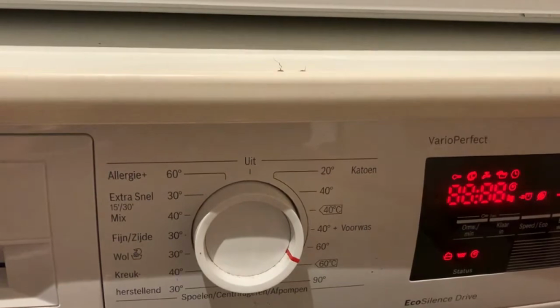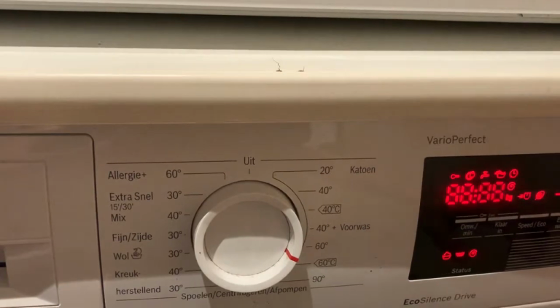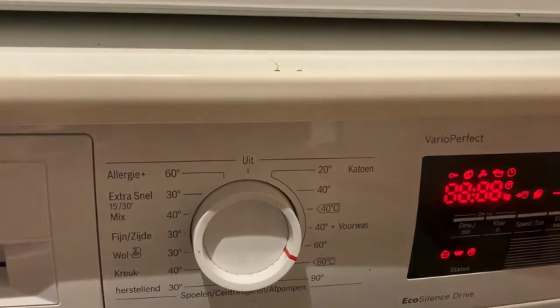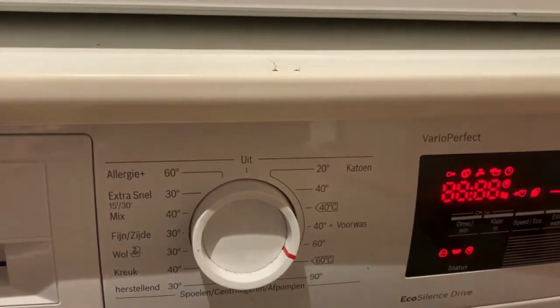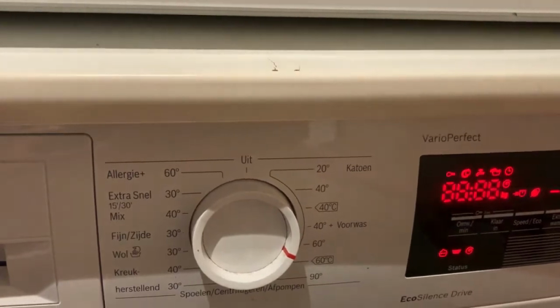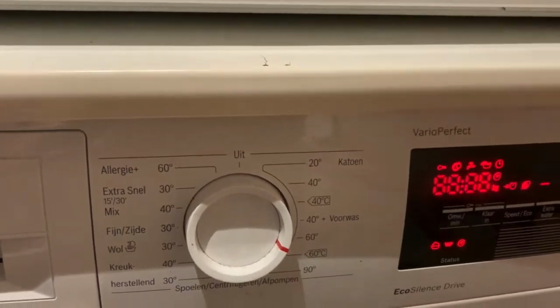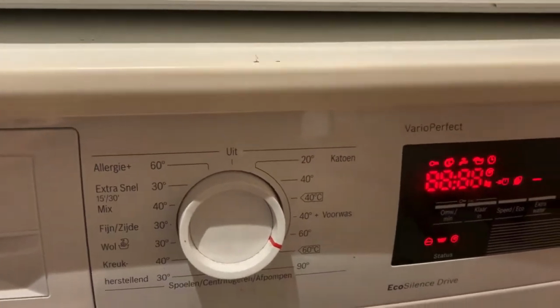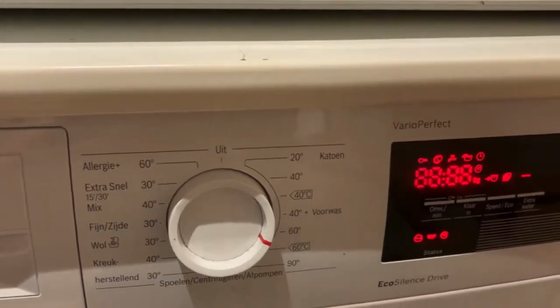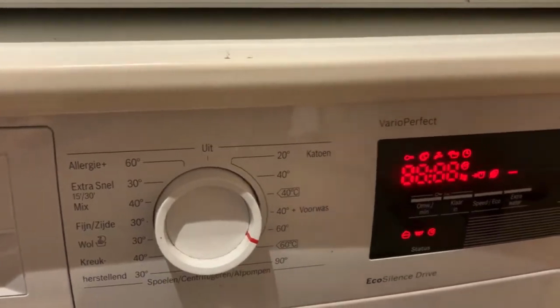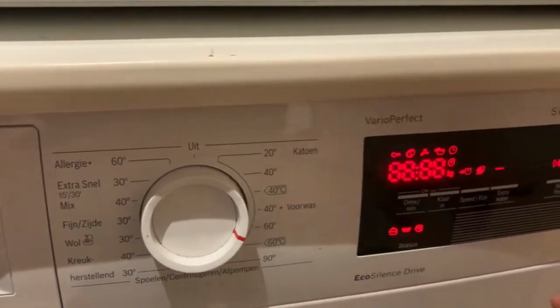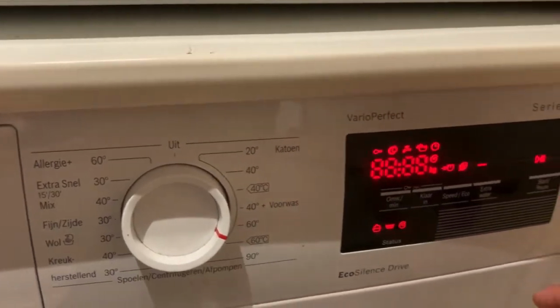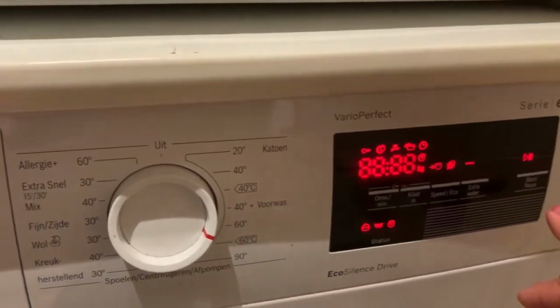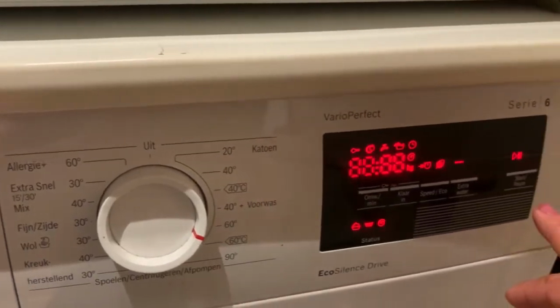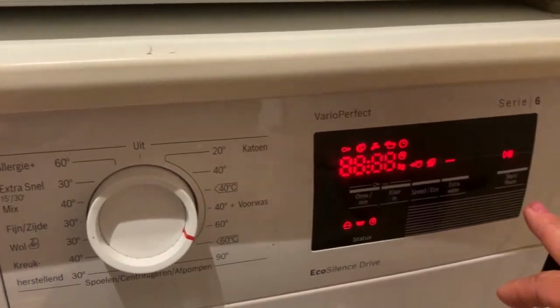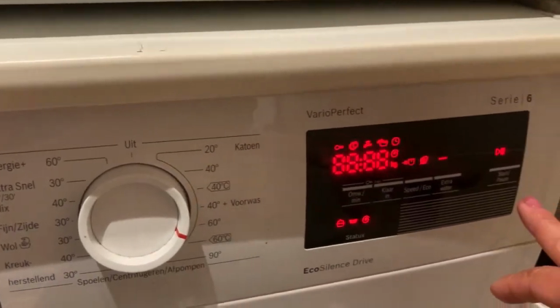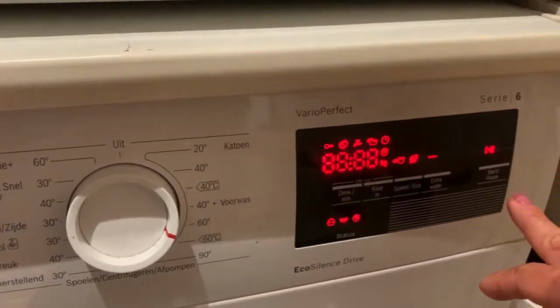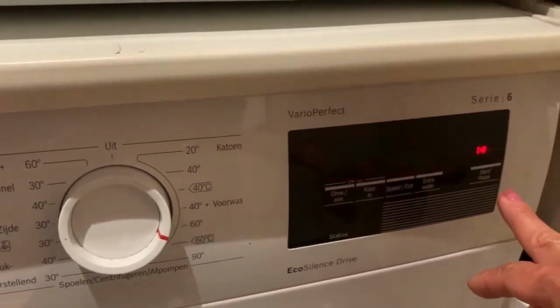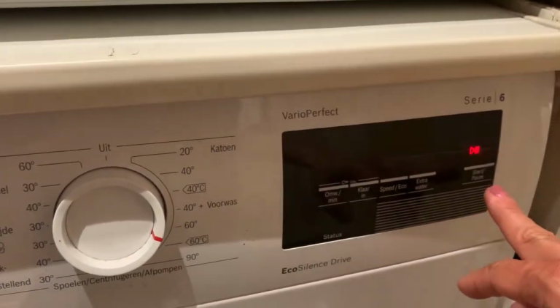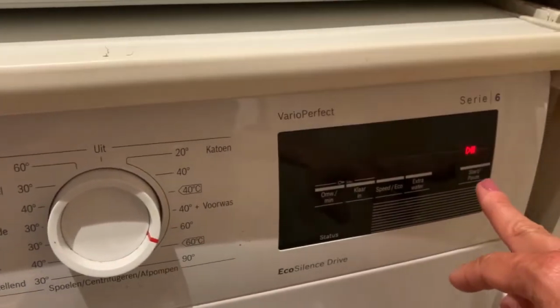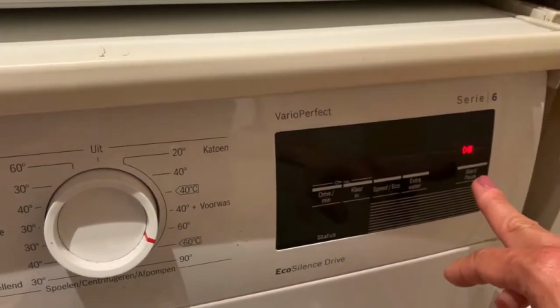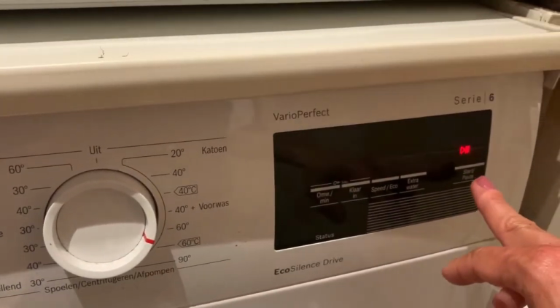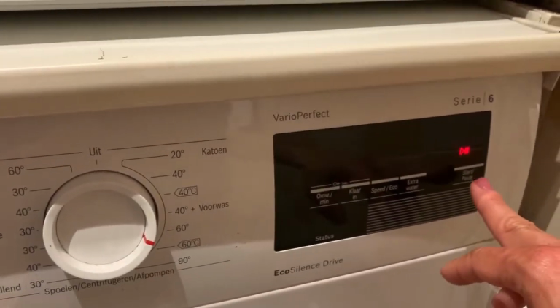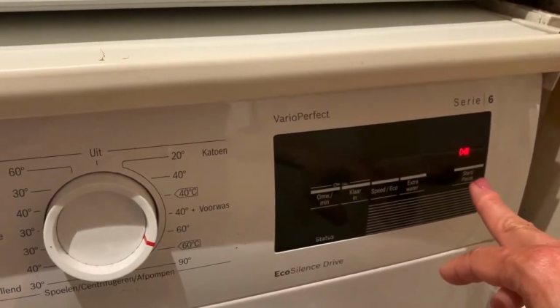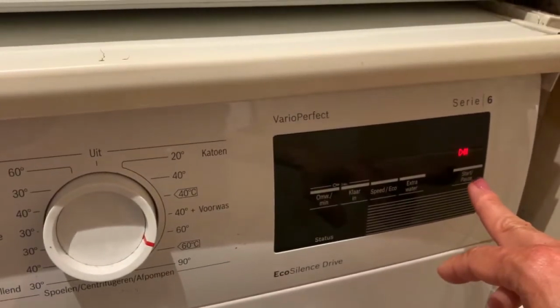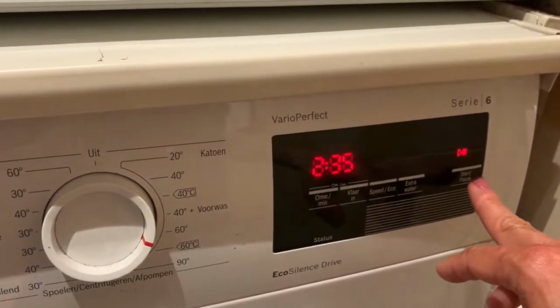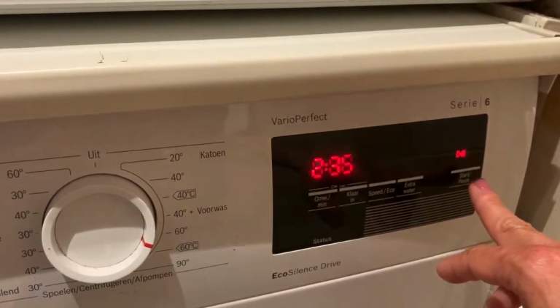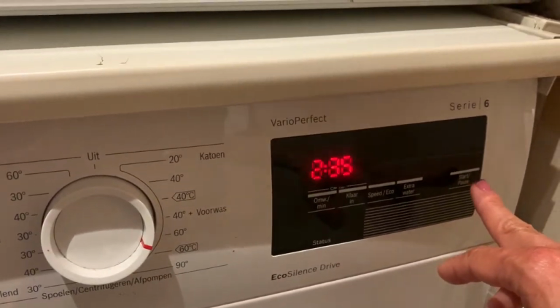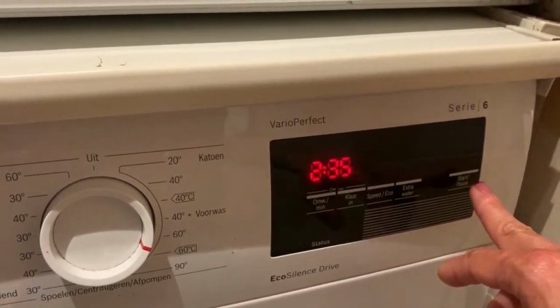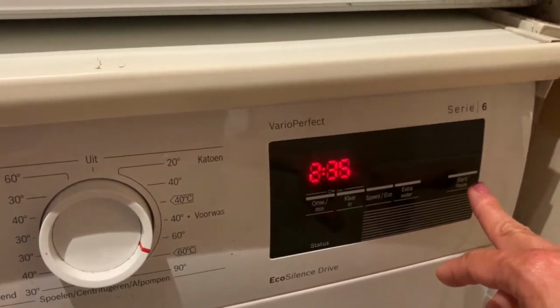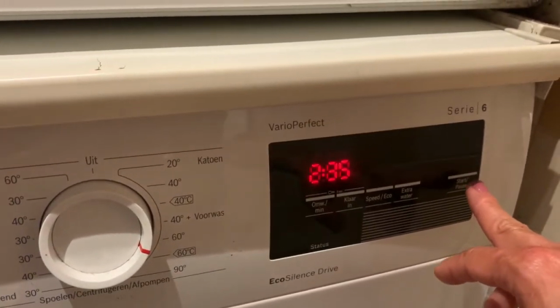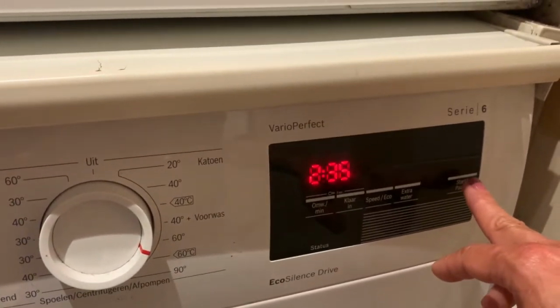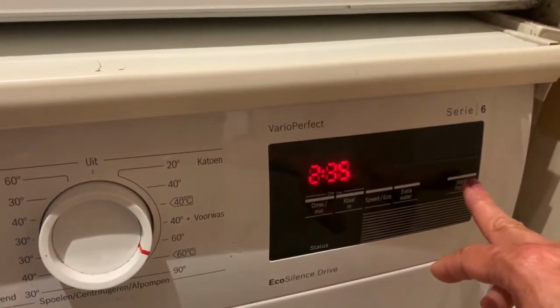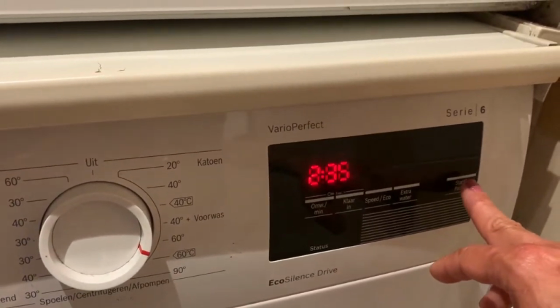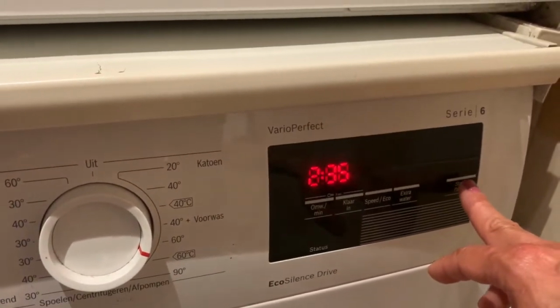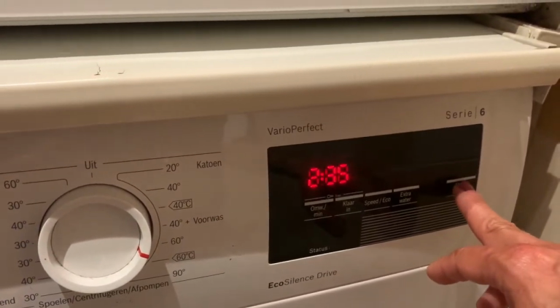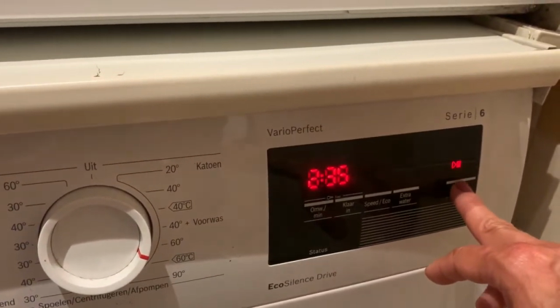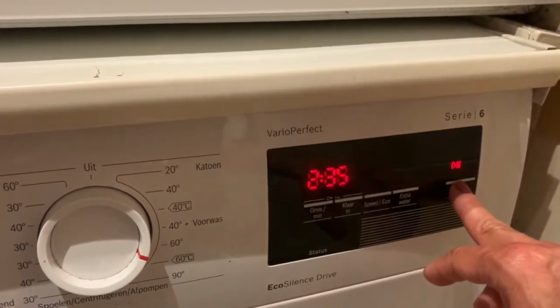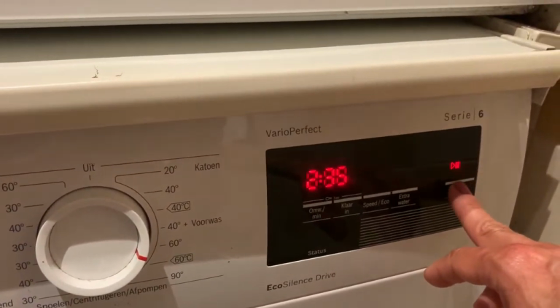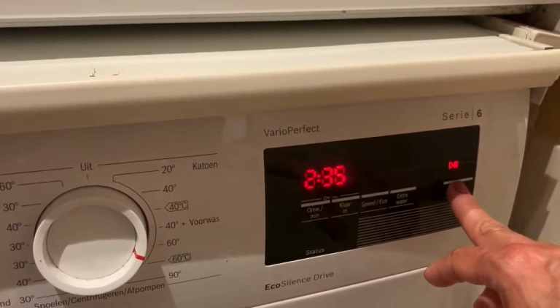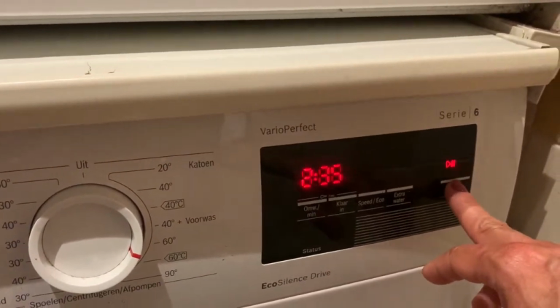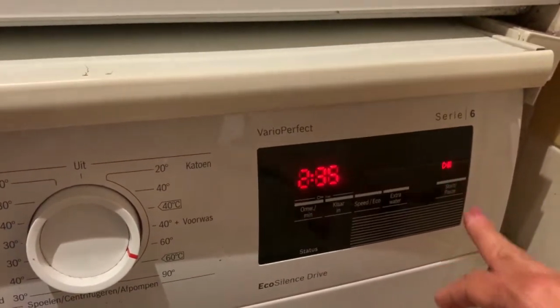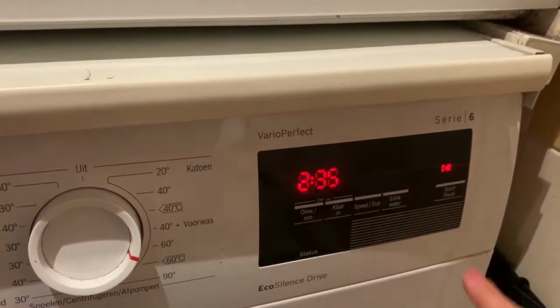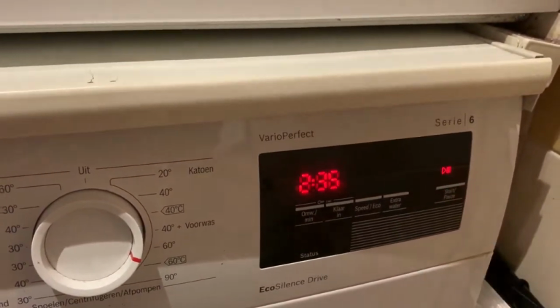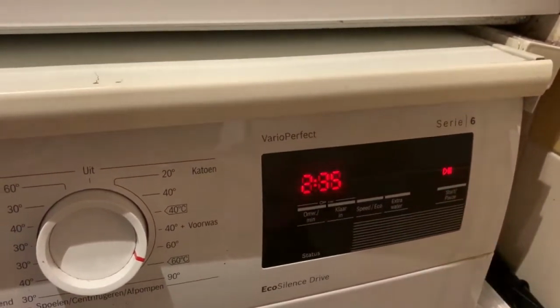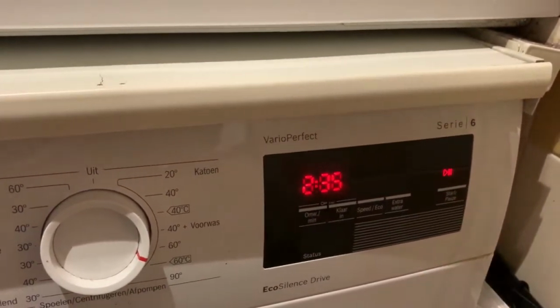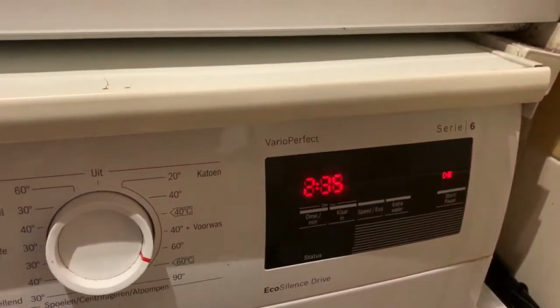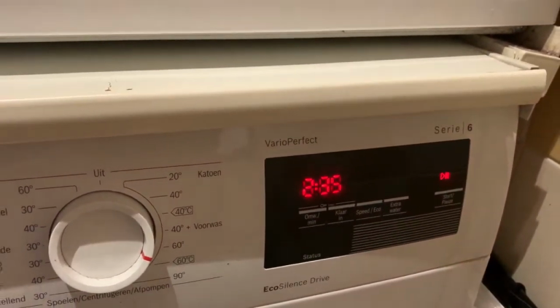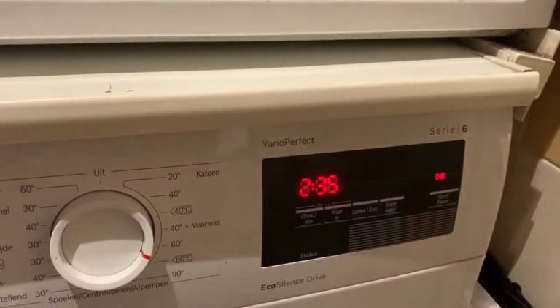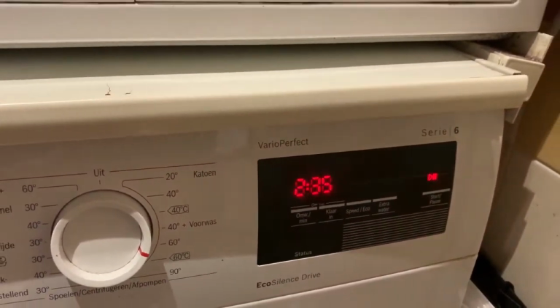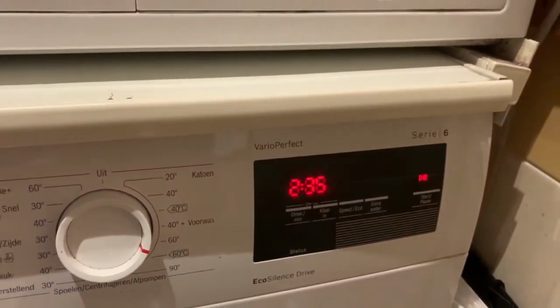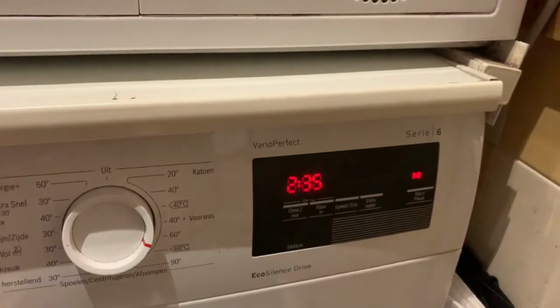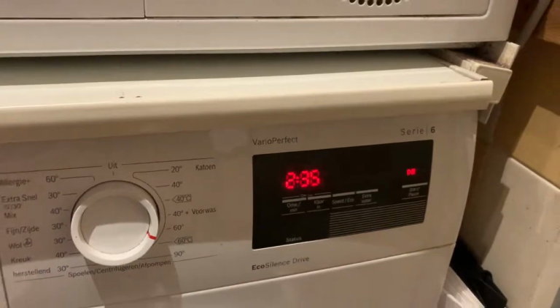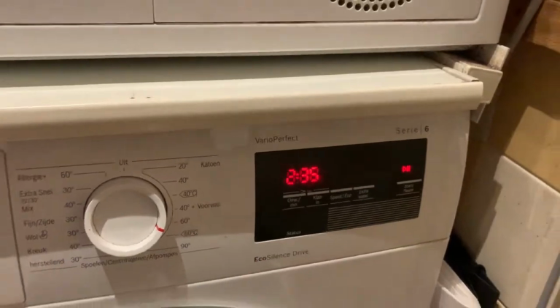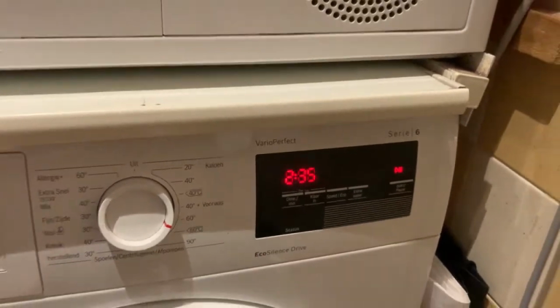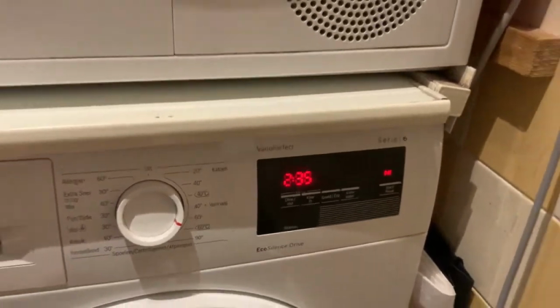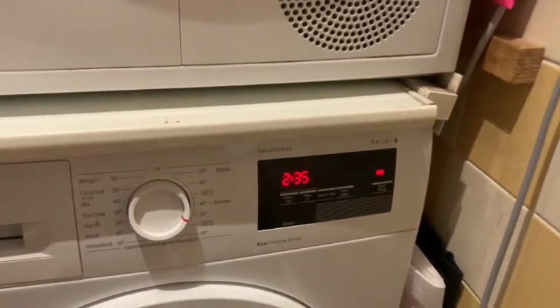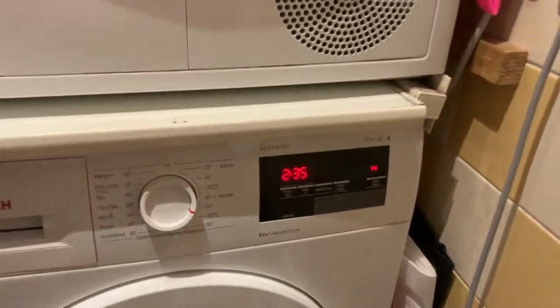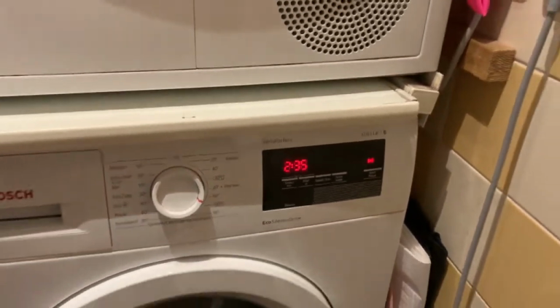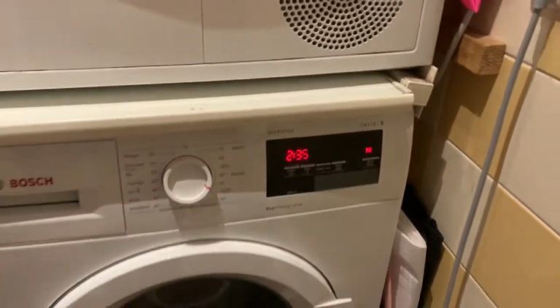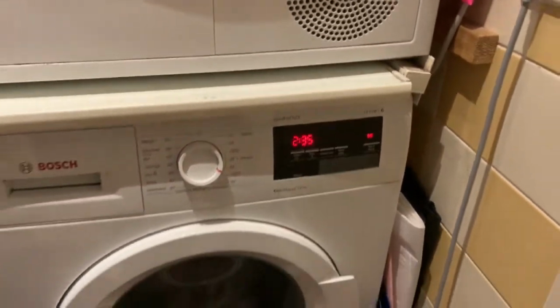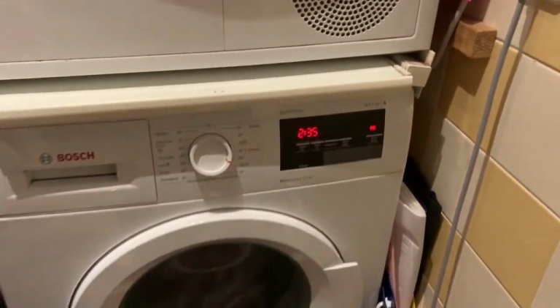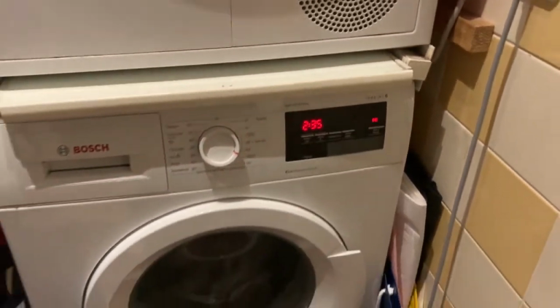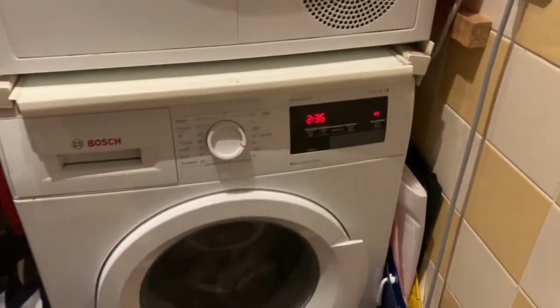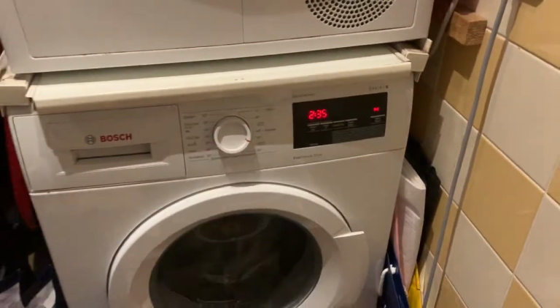You will find a dial — that's the timing and temperature — and then to the right of that is a panel, and that's where you press start. Easy as that.